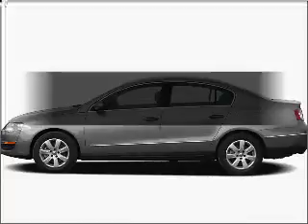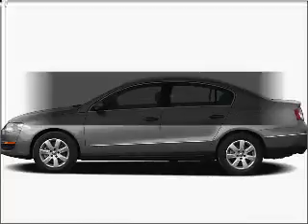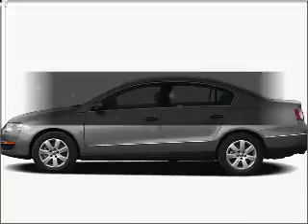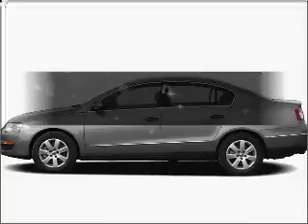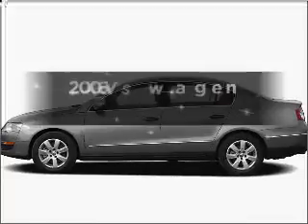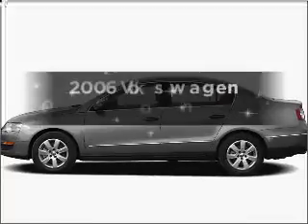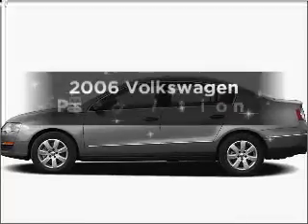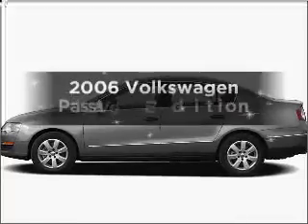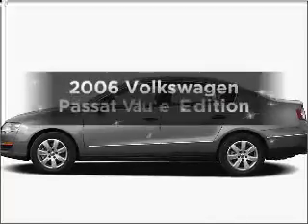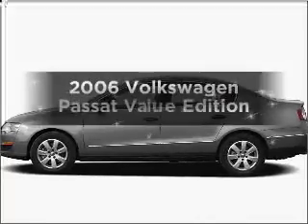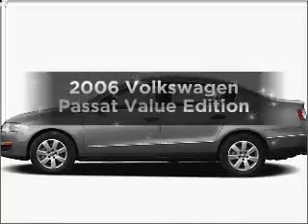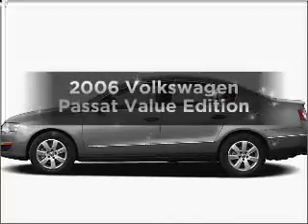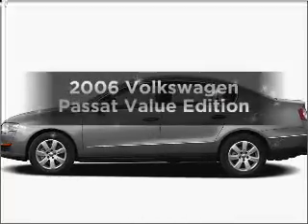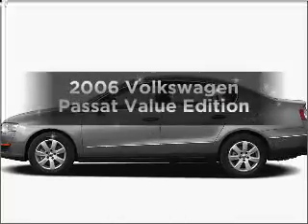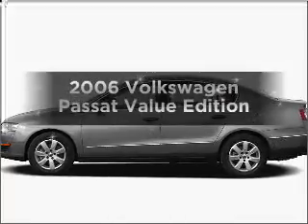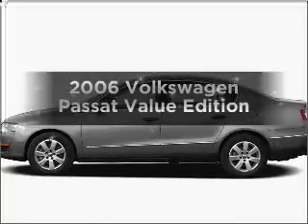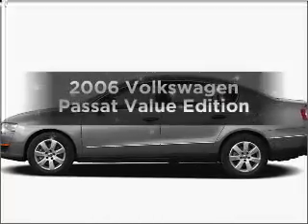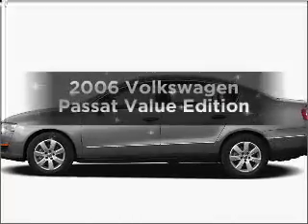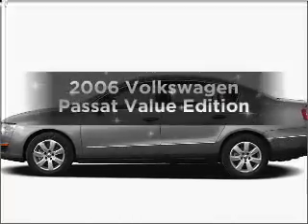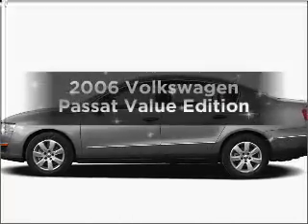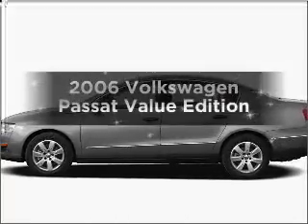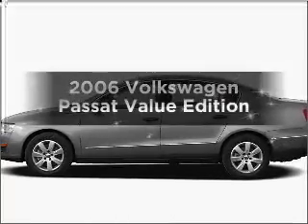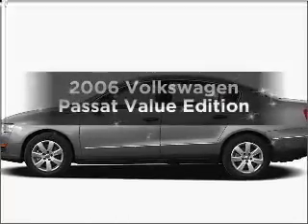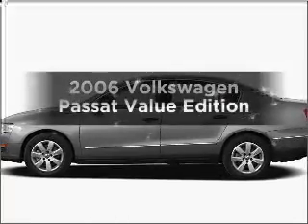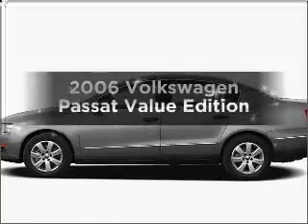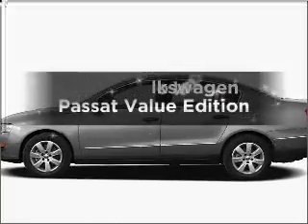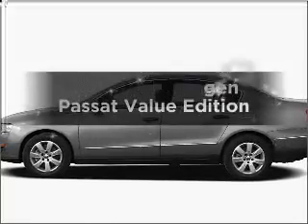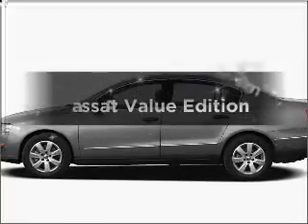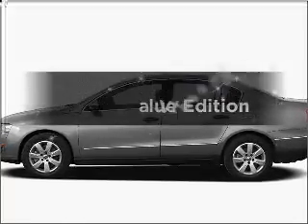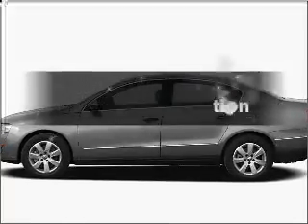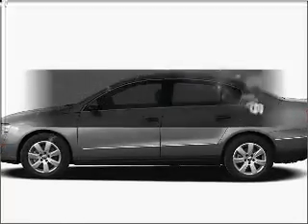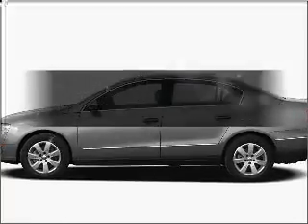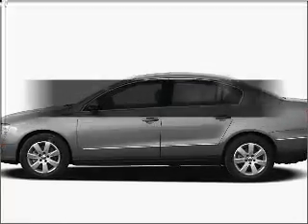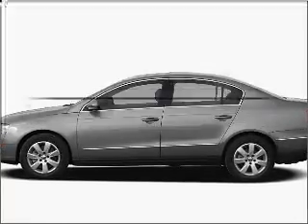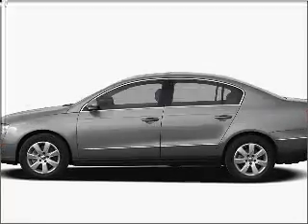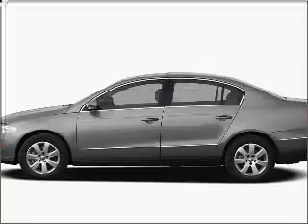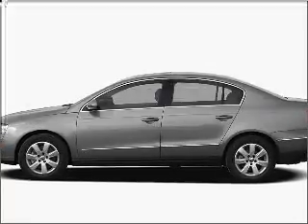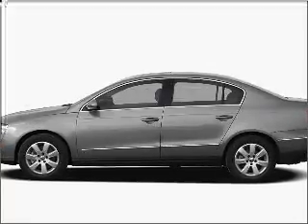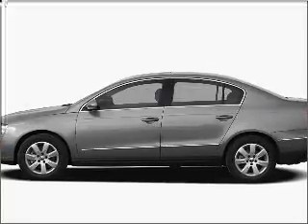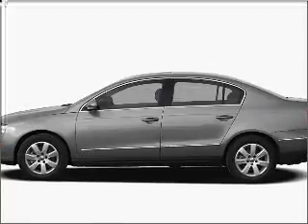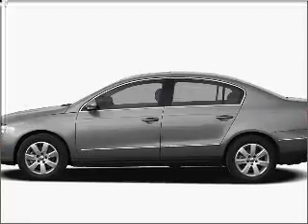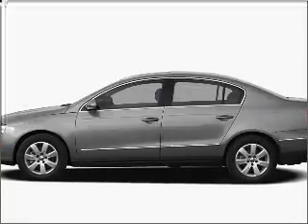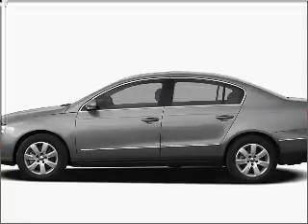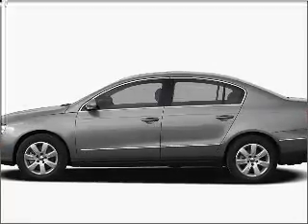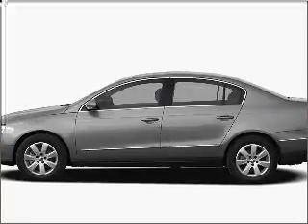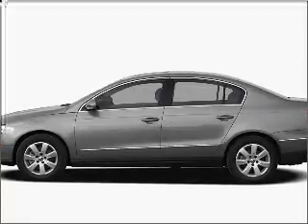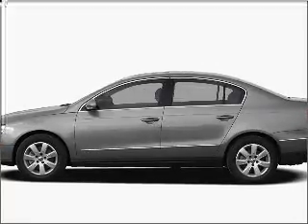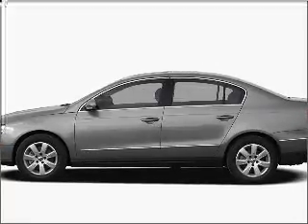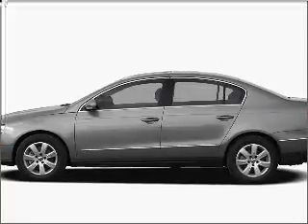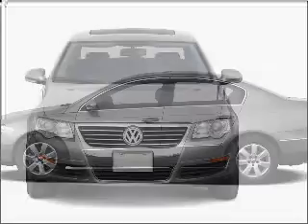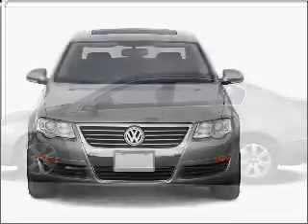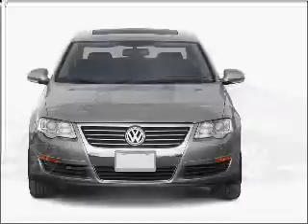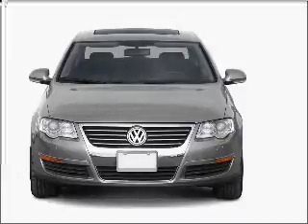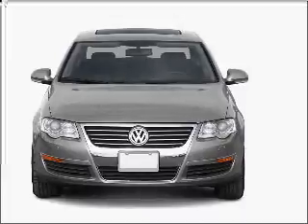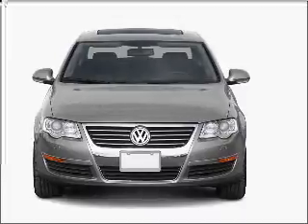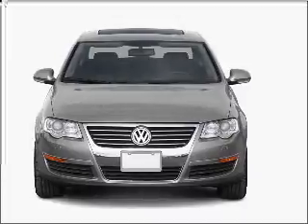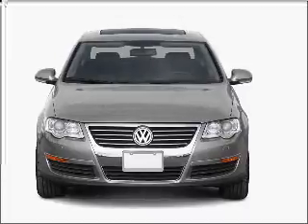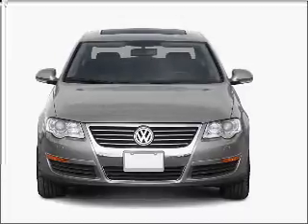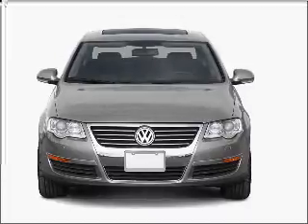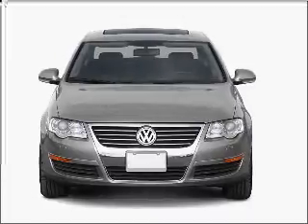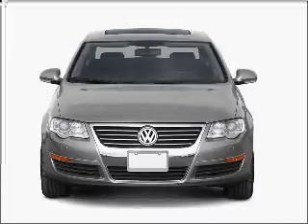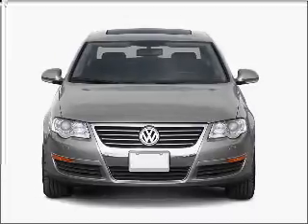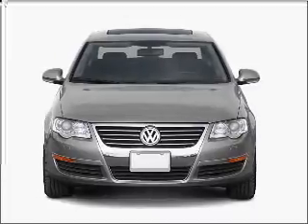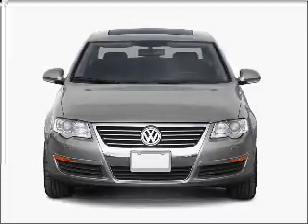Introducing the 2006 Volkswagen Passat — everything you need under one roof with this great vehicle.